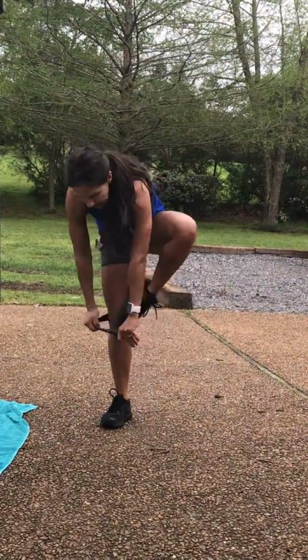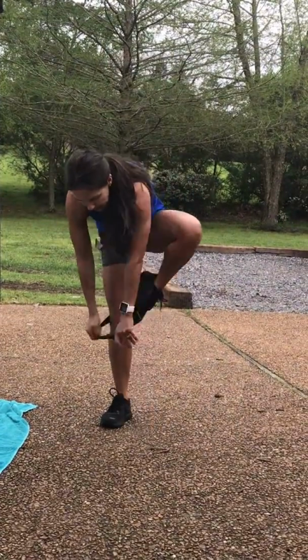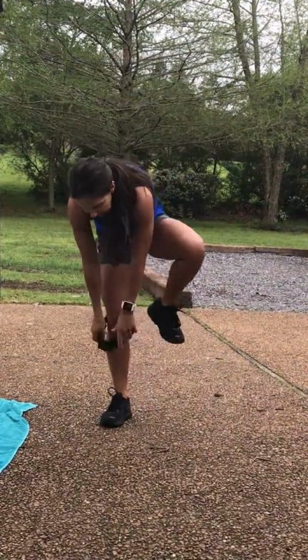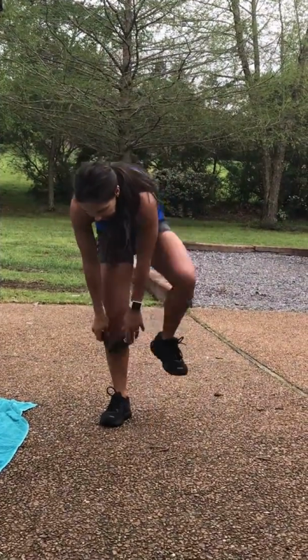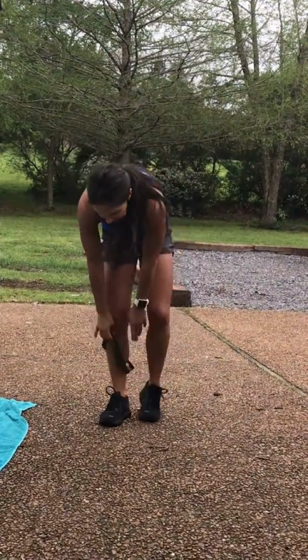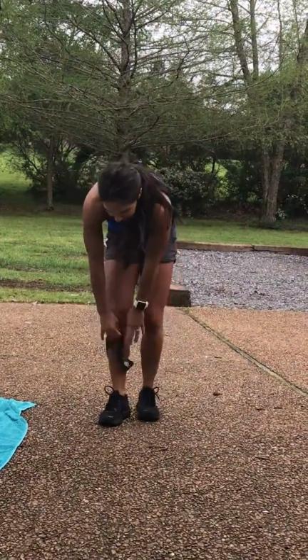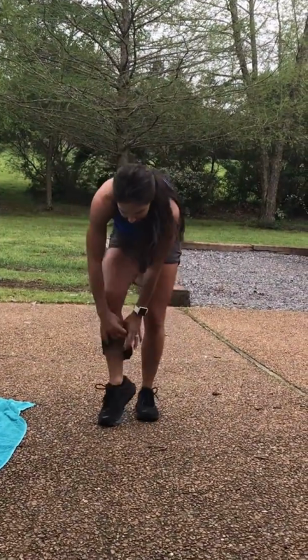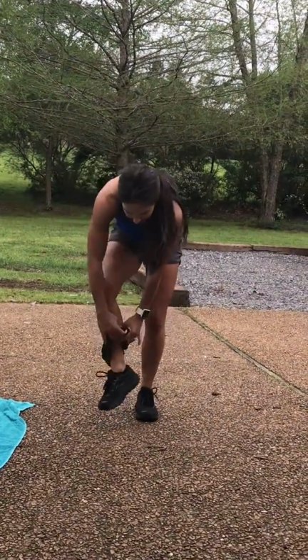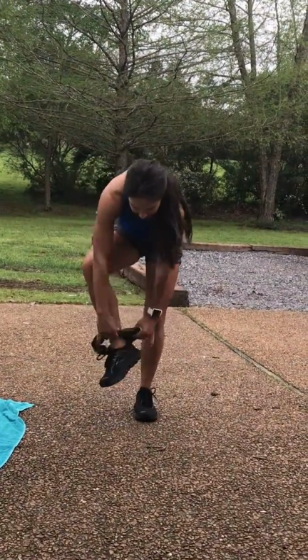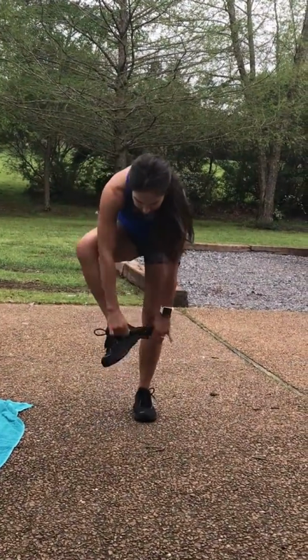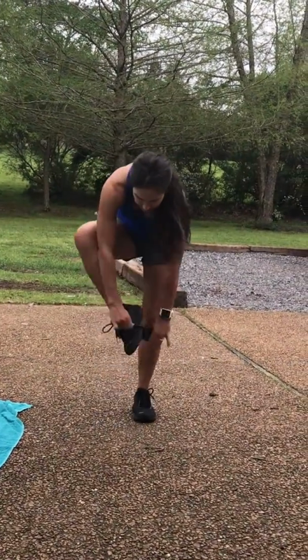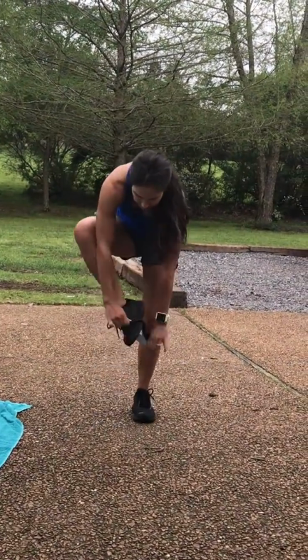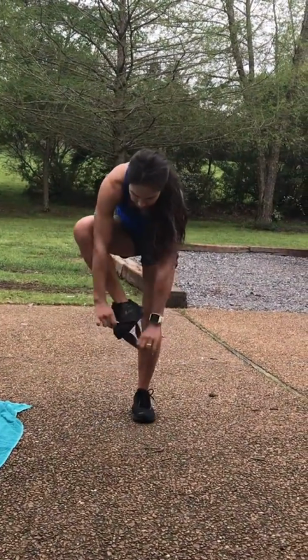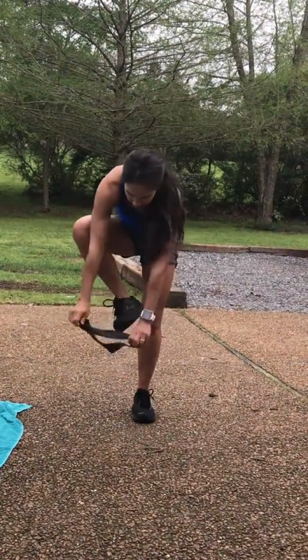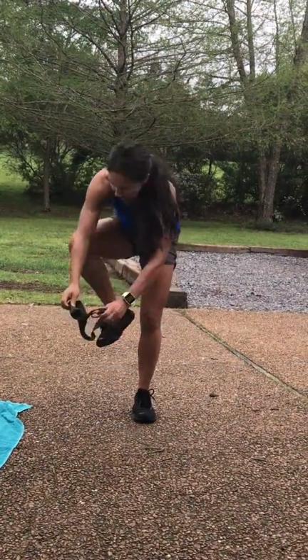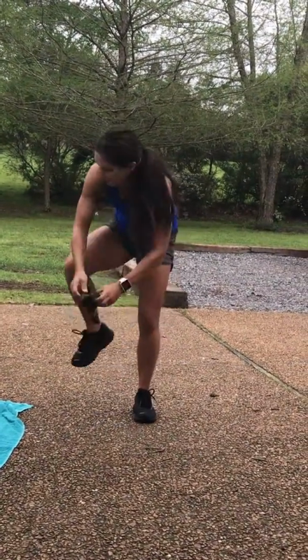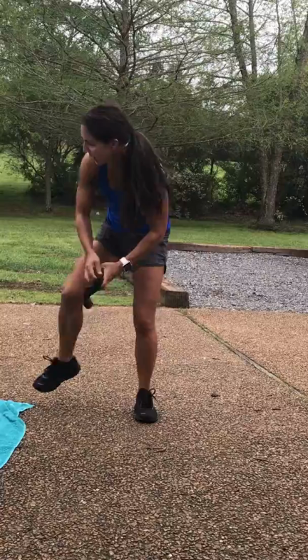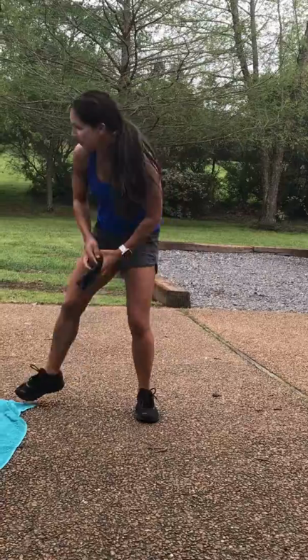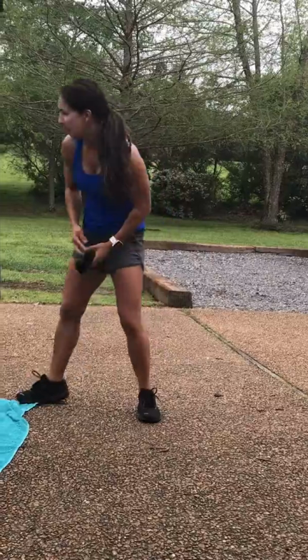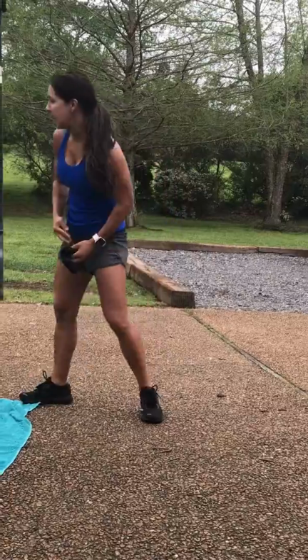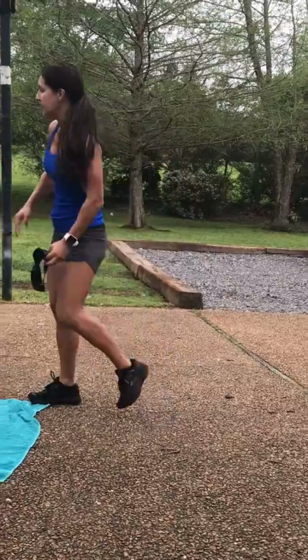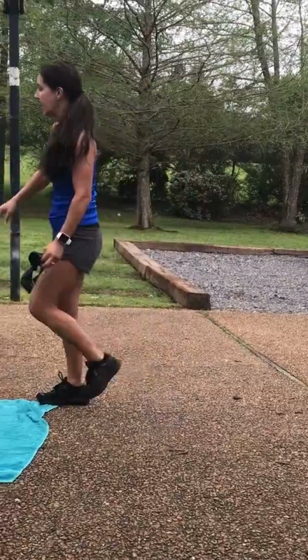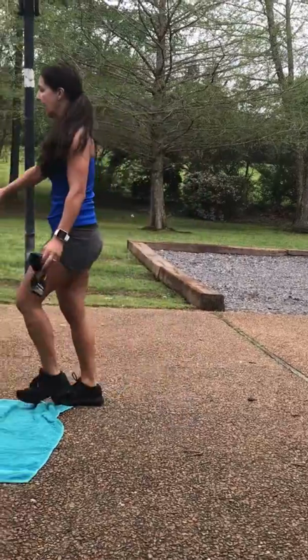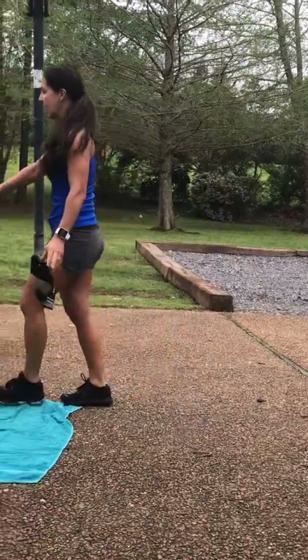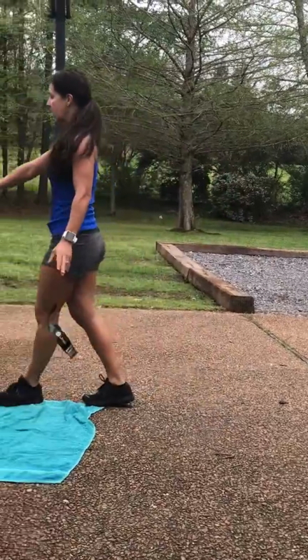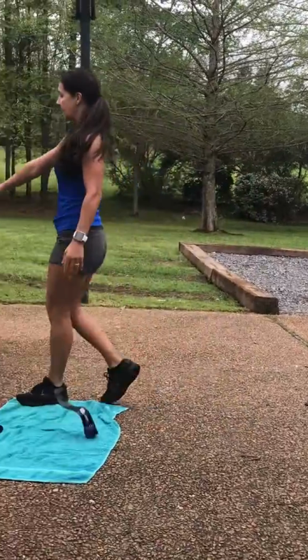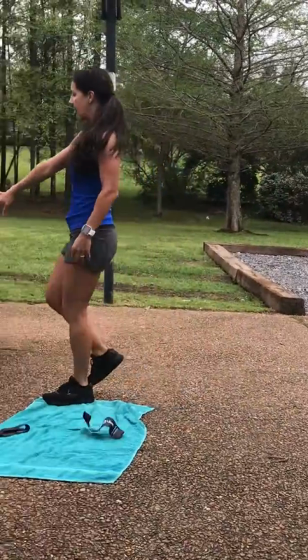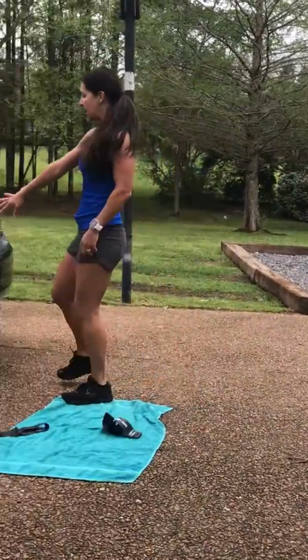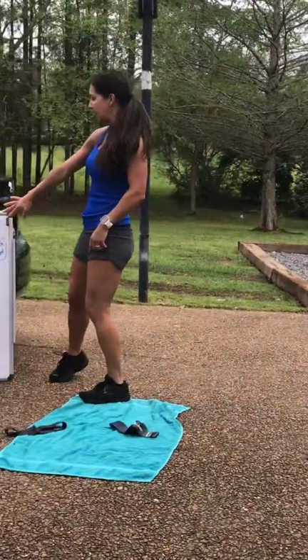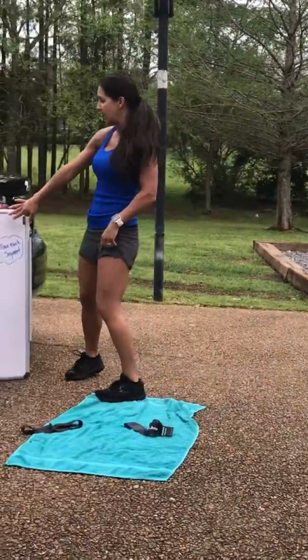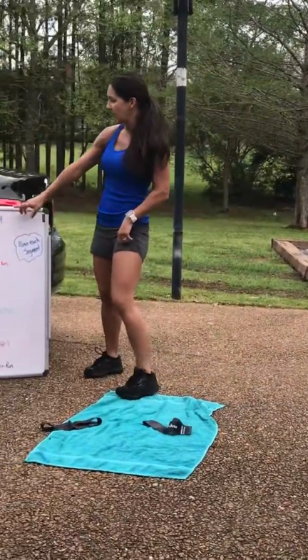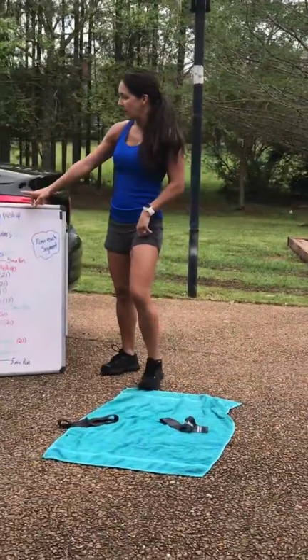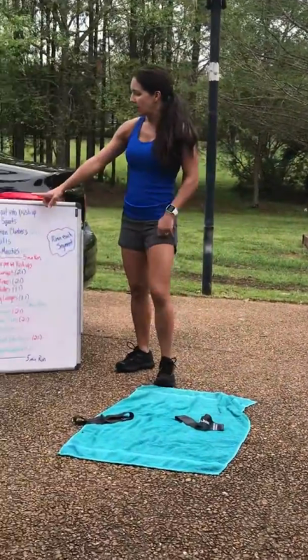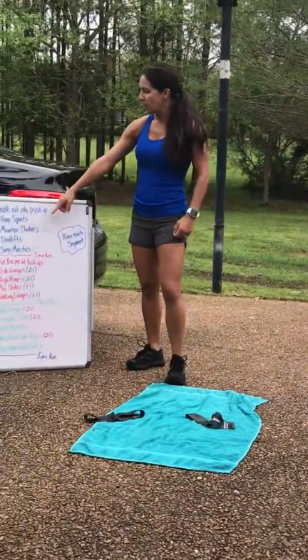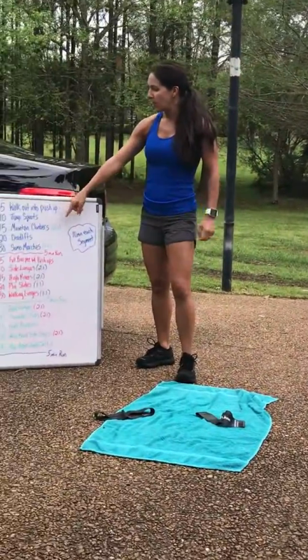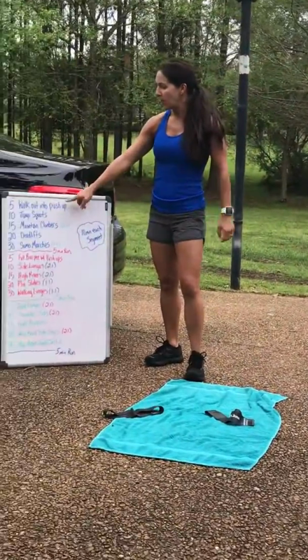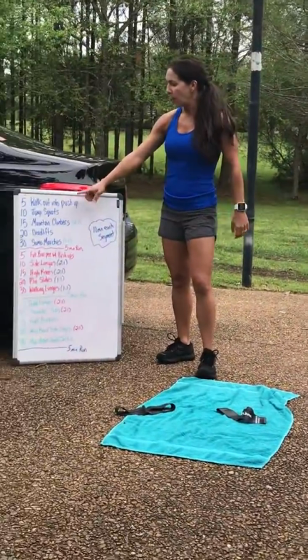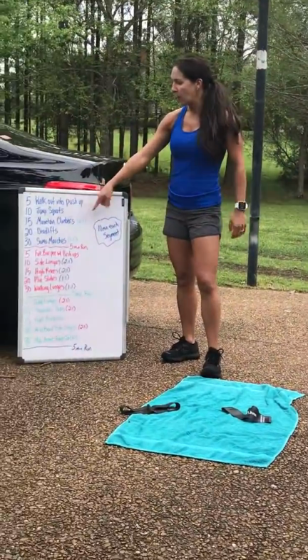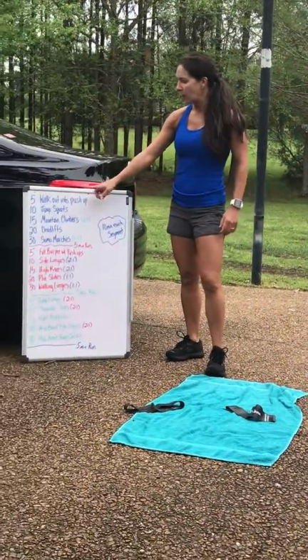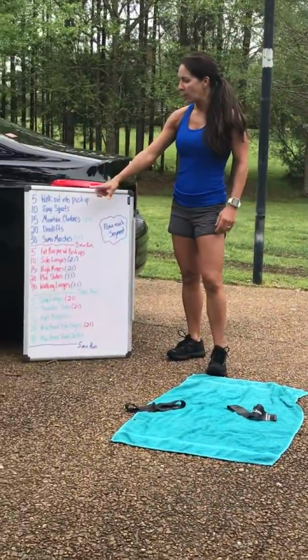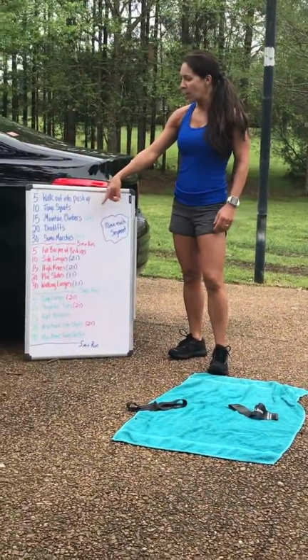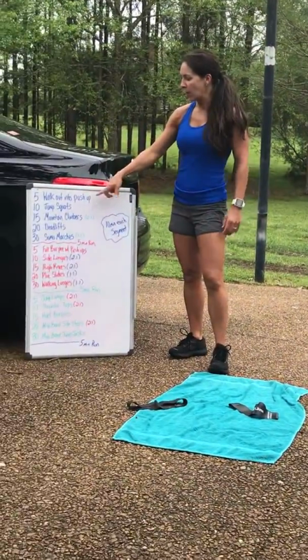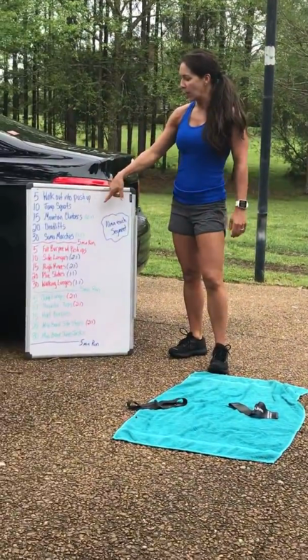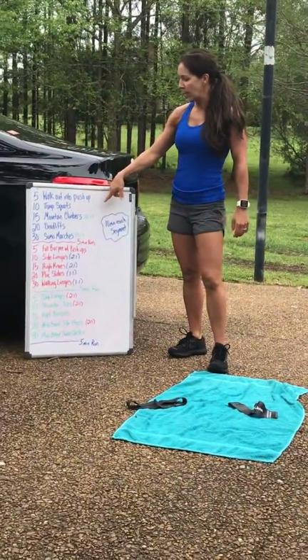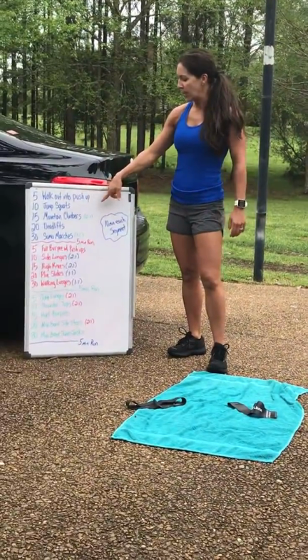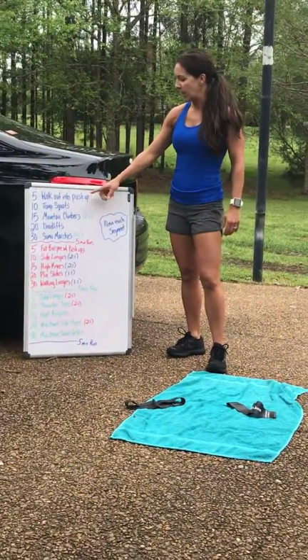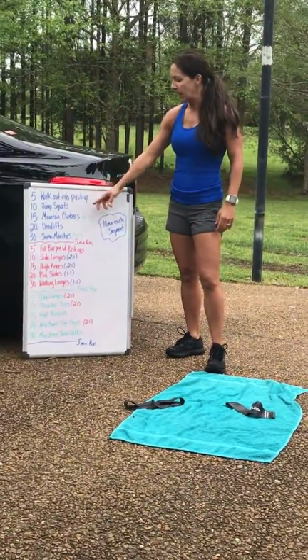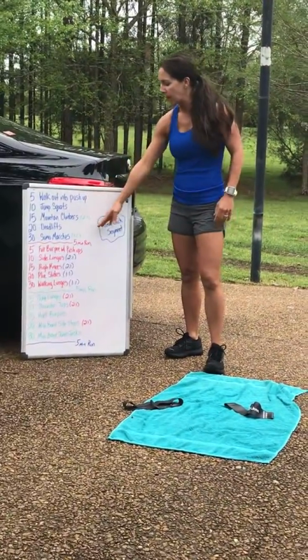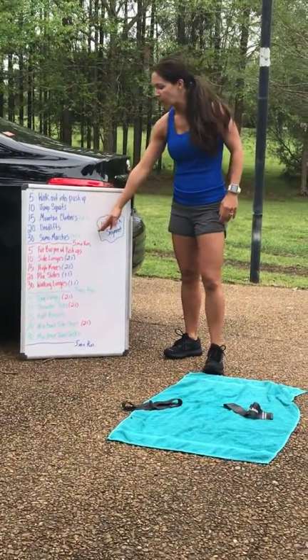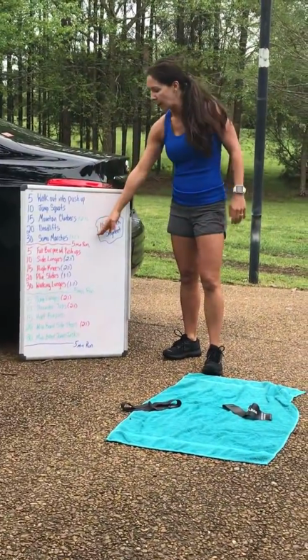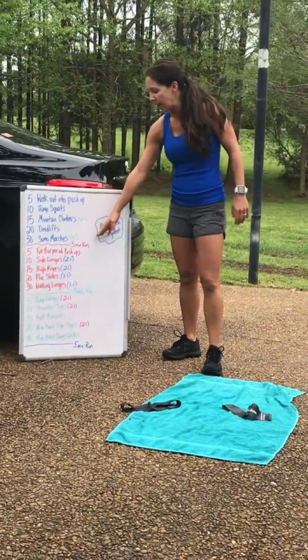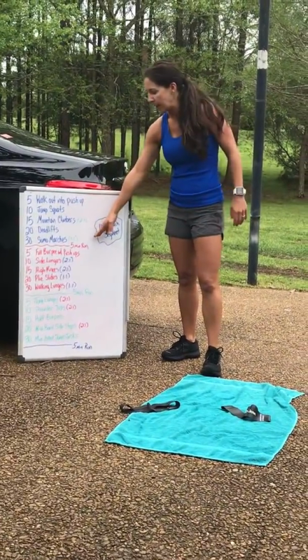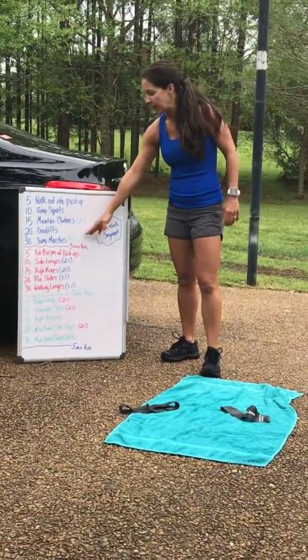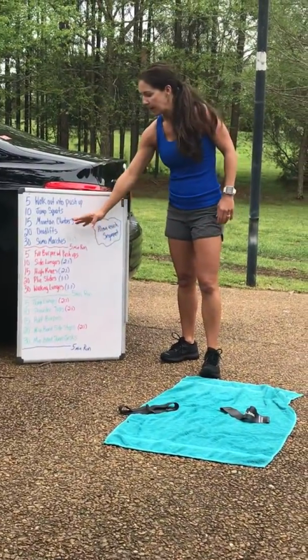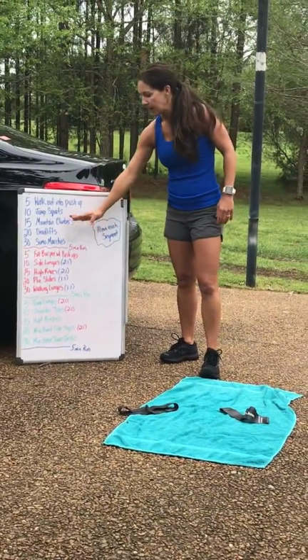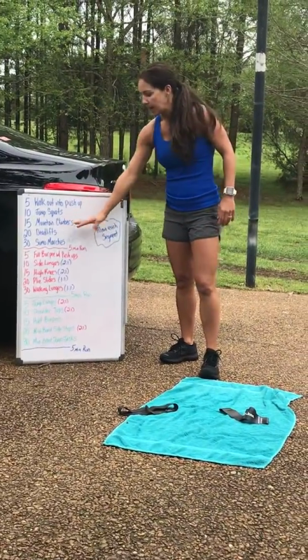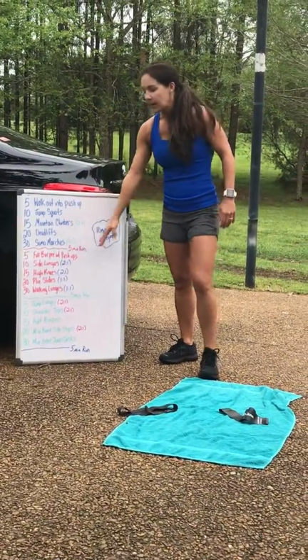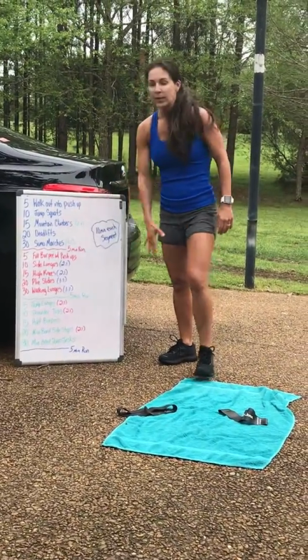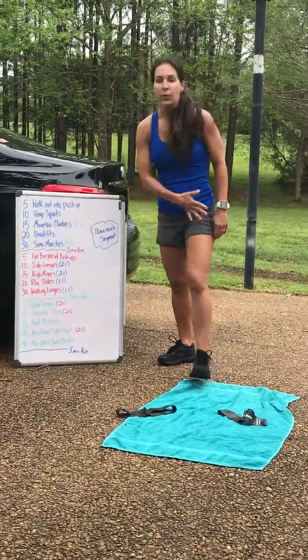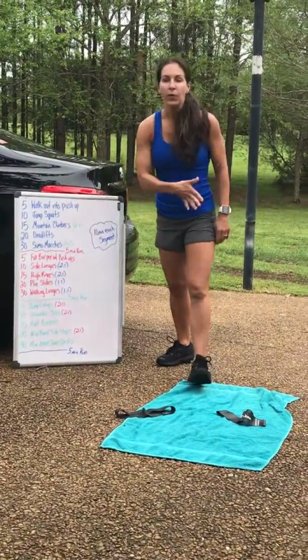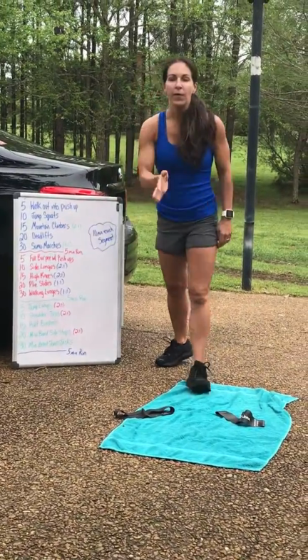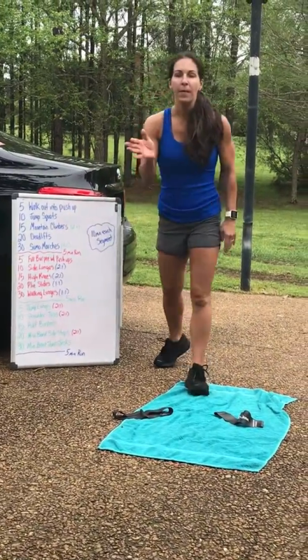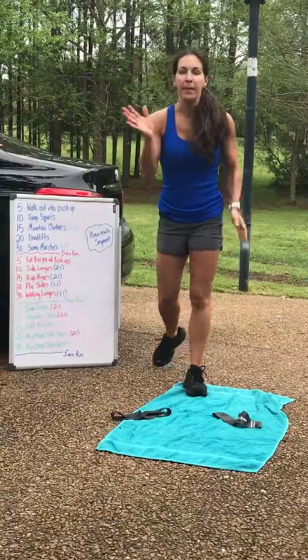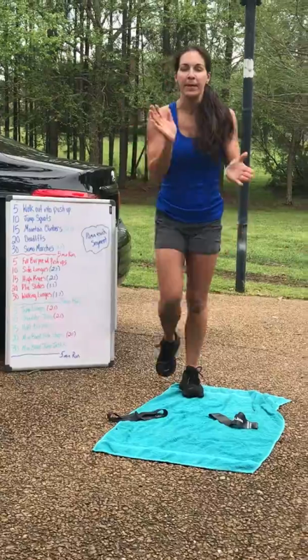So again, set a timer — 10 minutes each segment. Do them over and over and over again. Go run. That's 45 minutes.